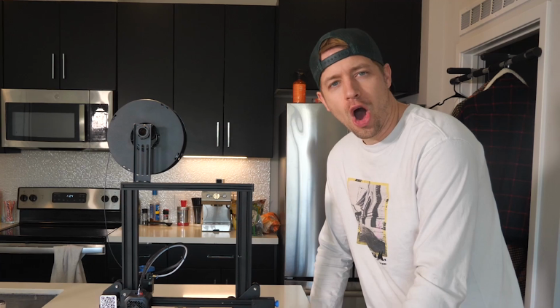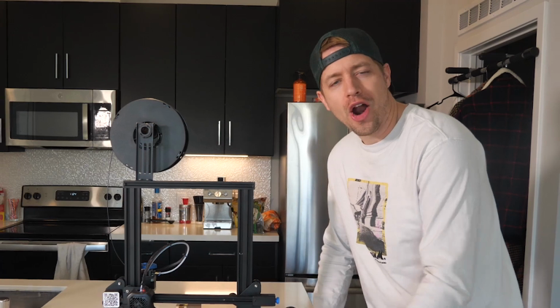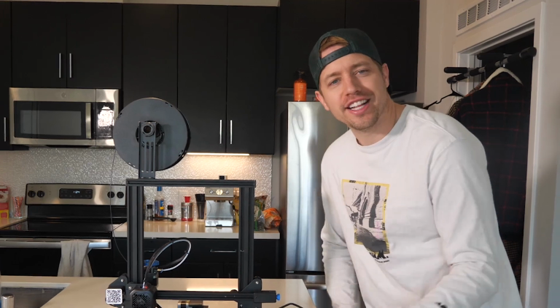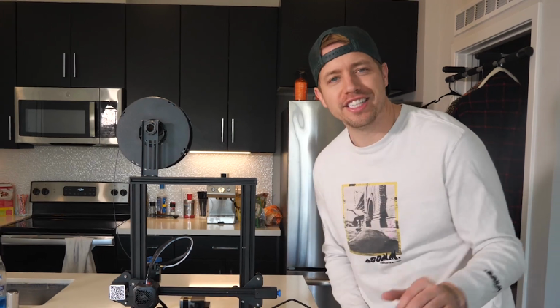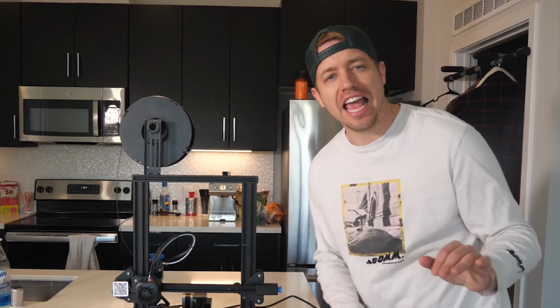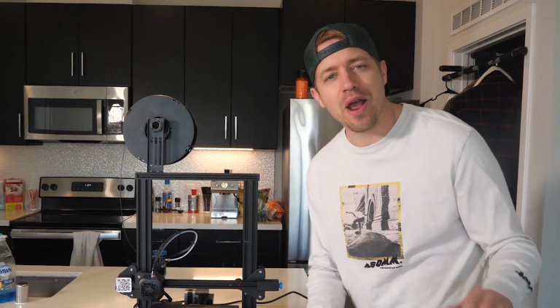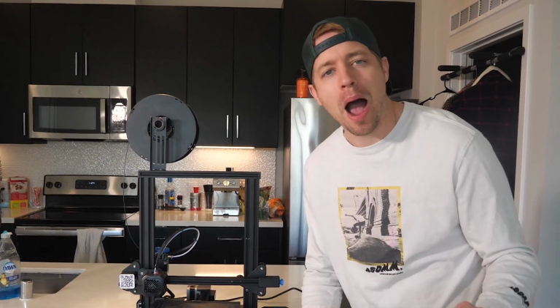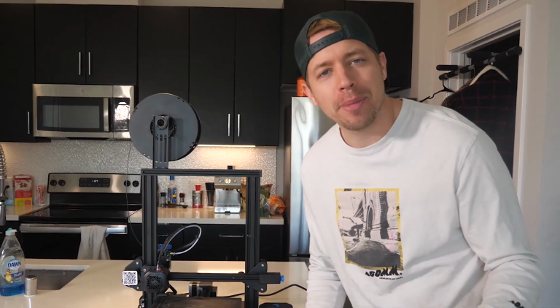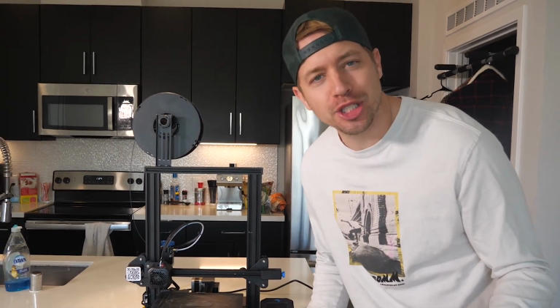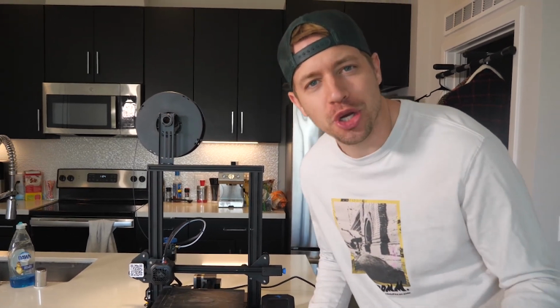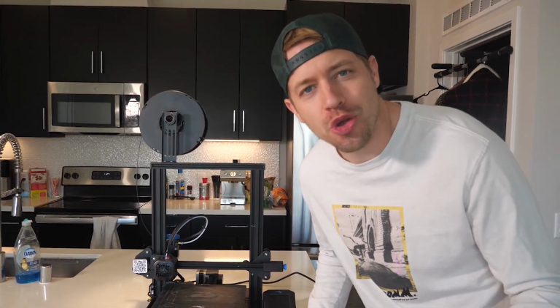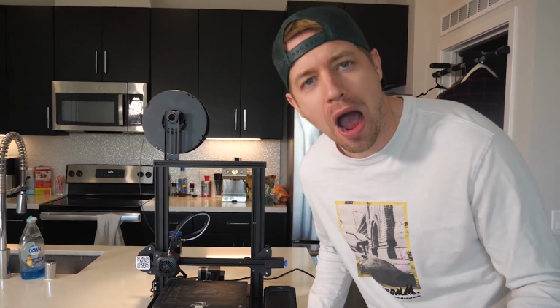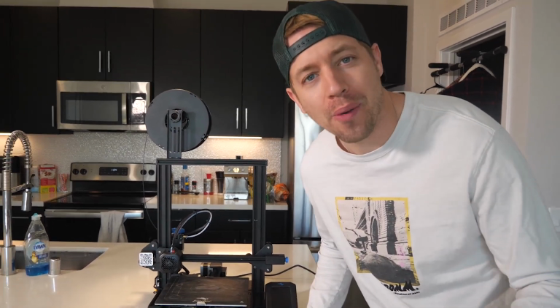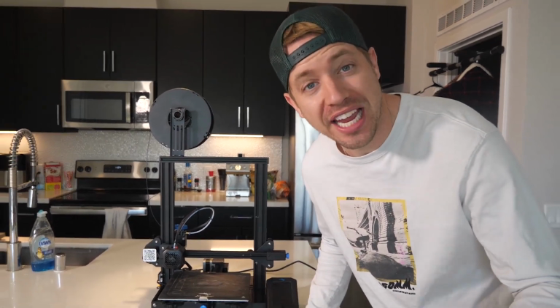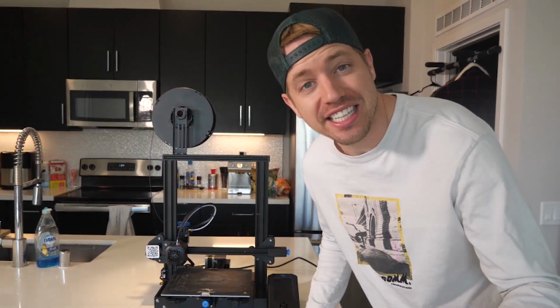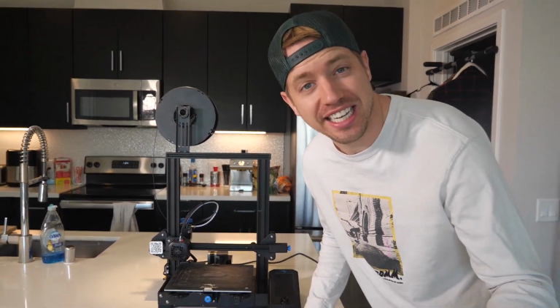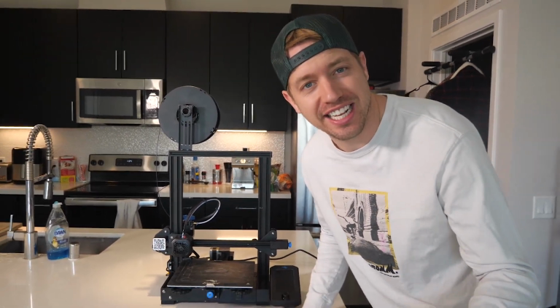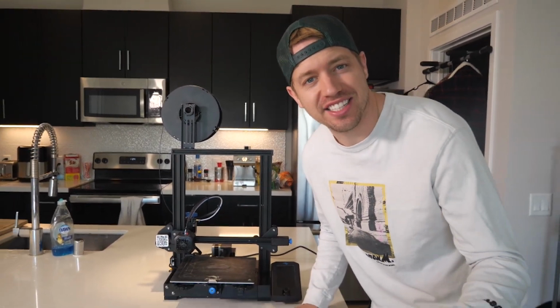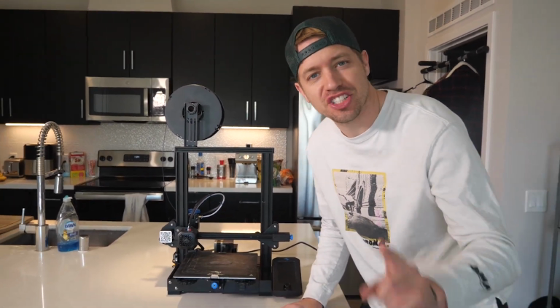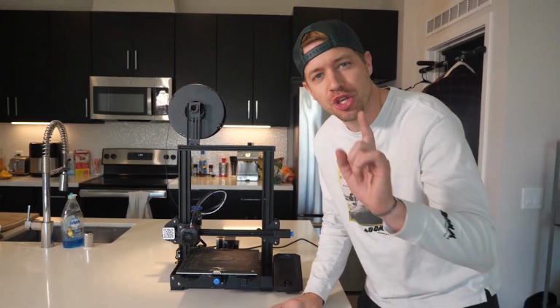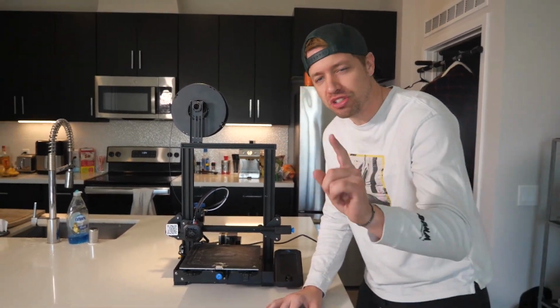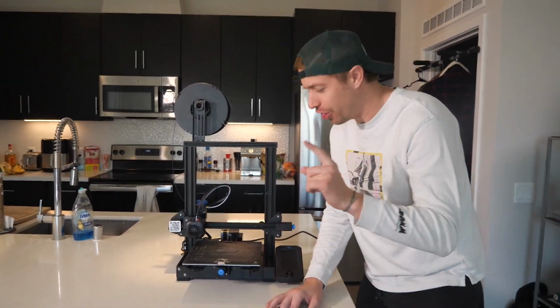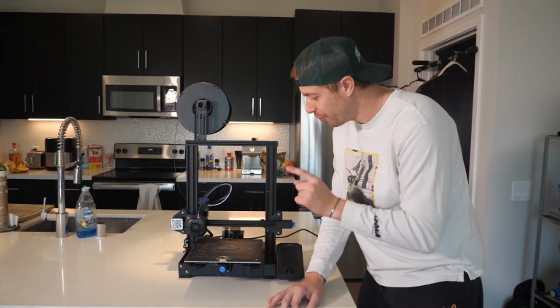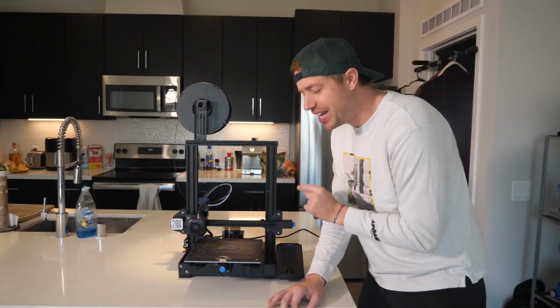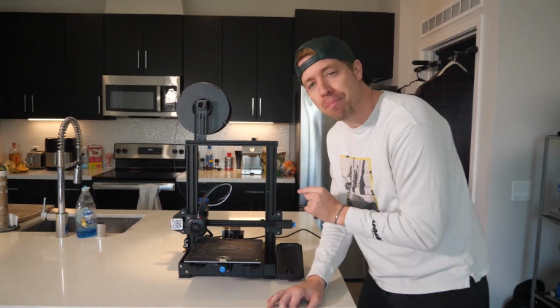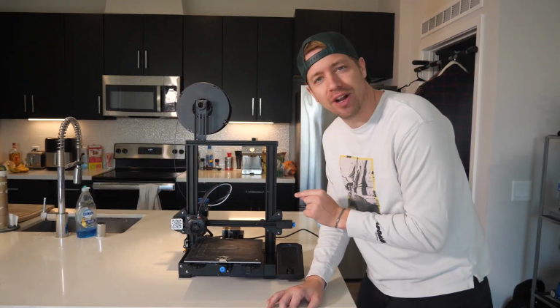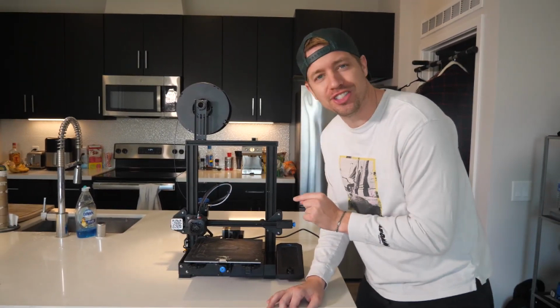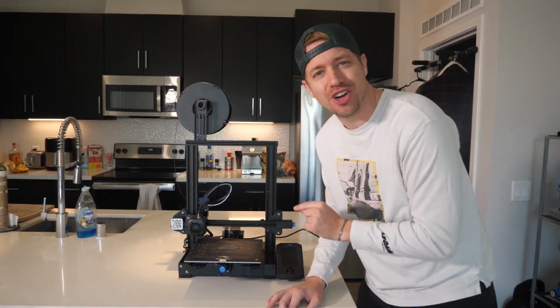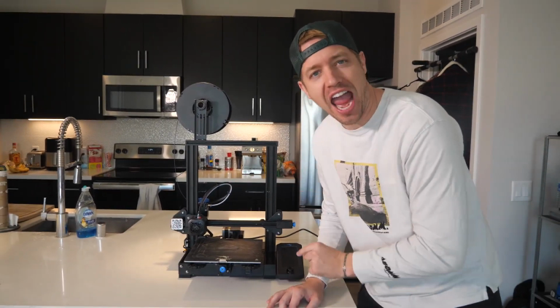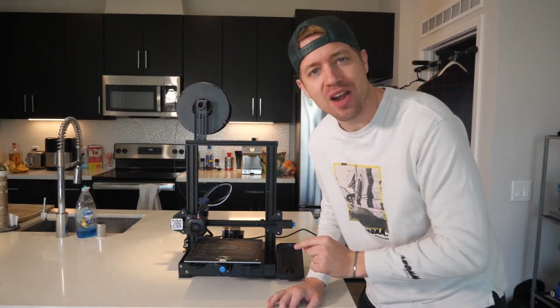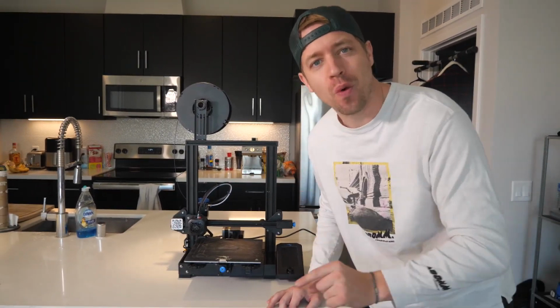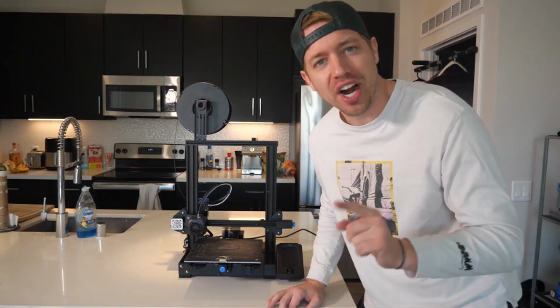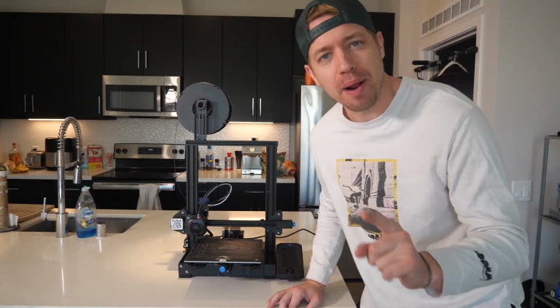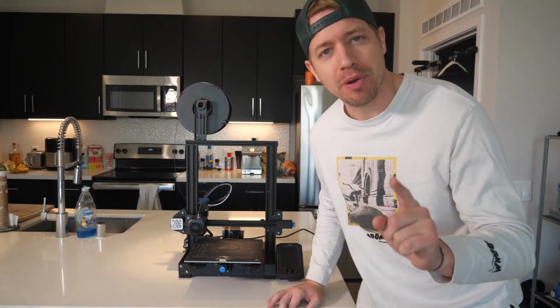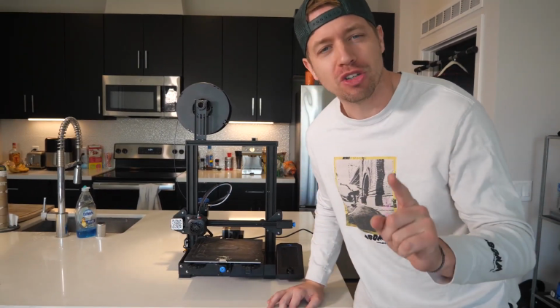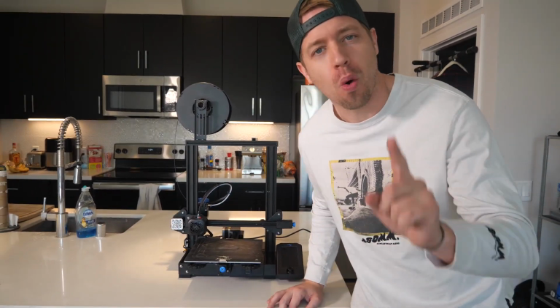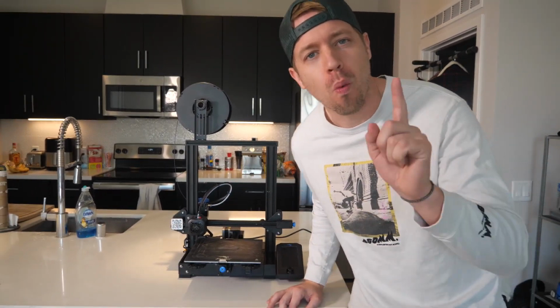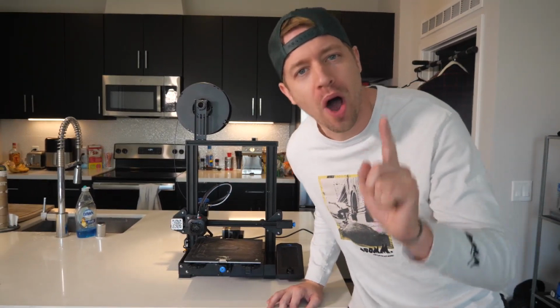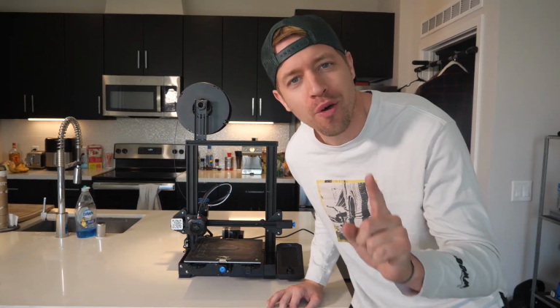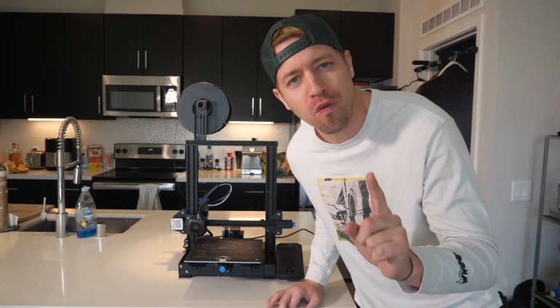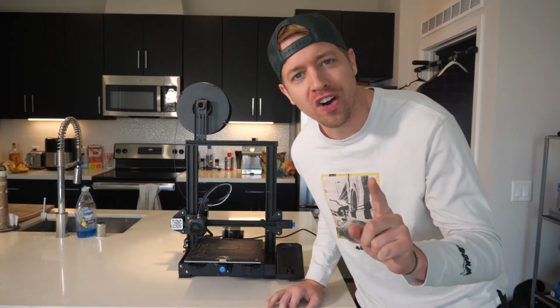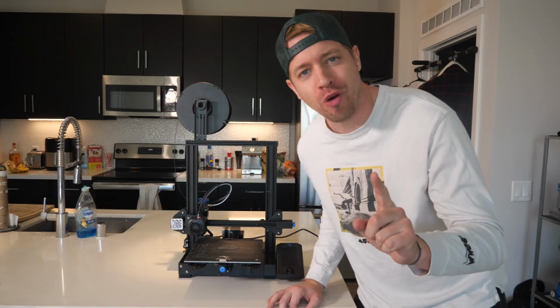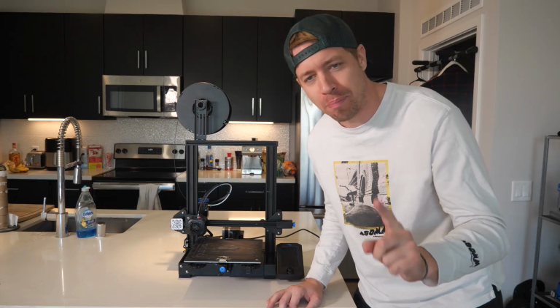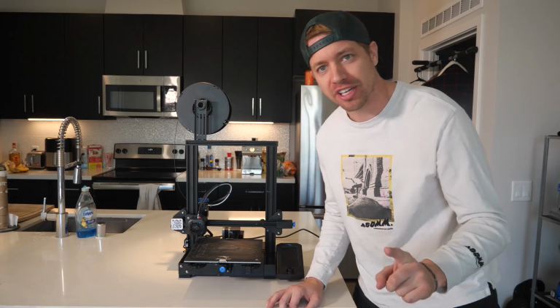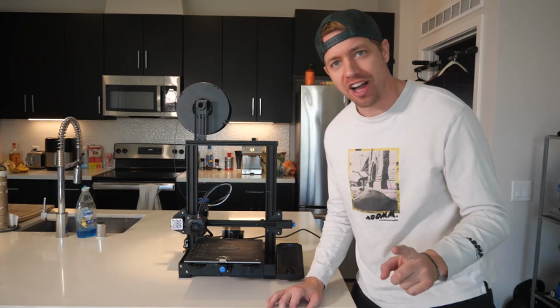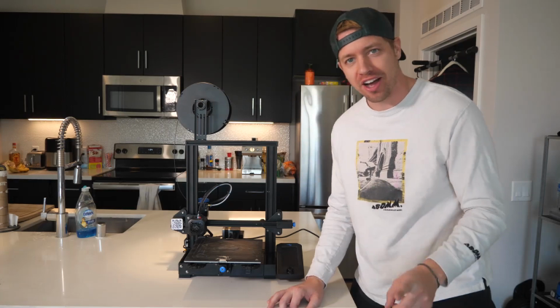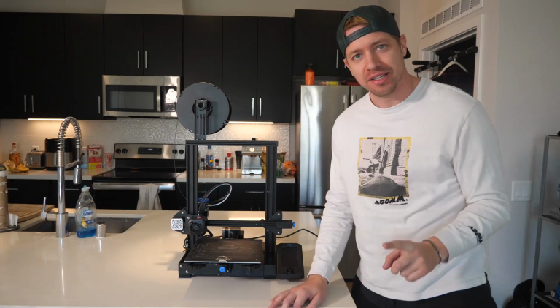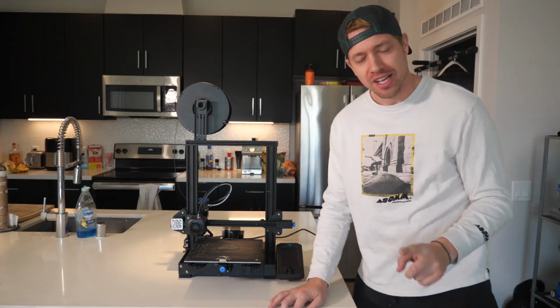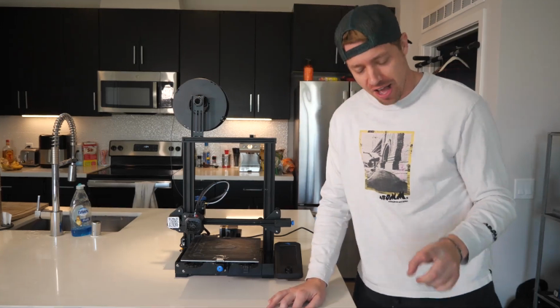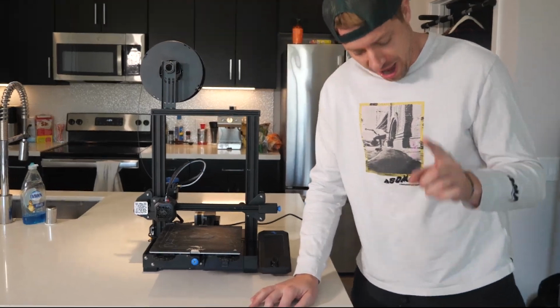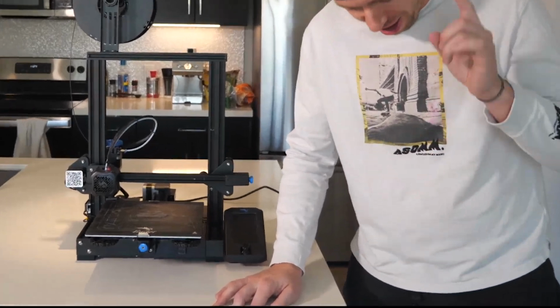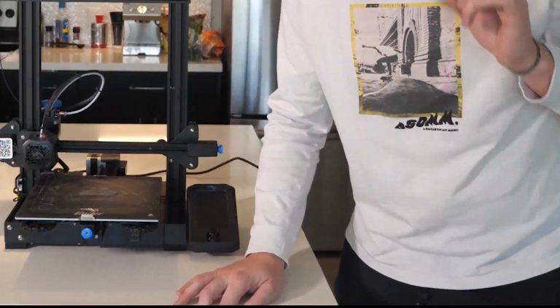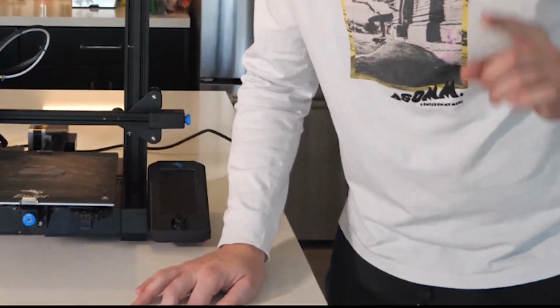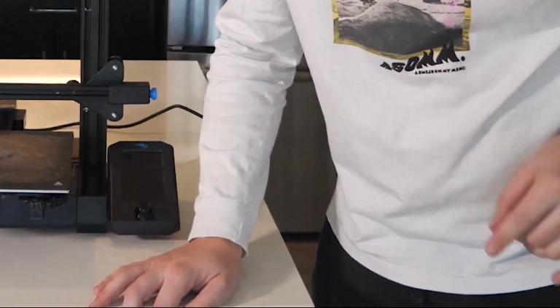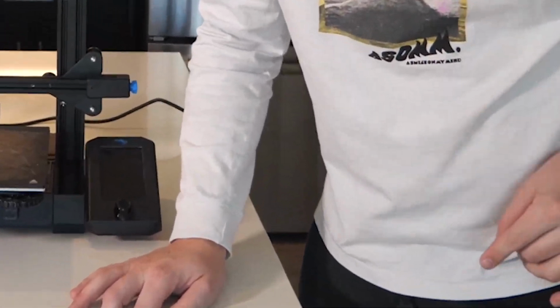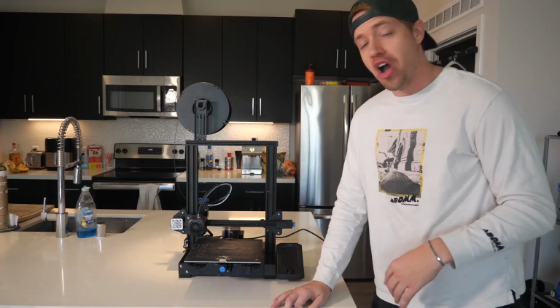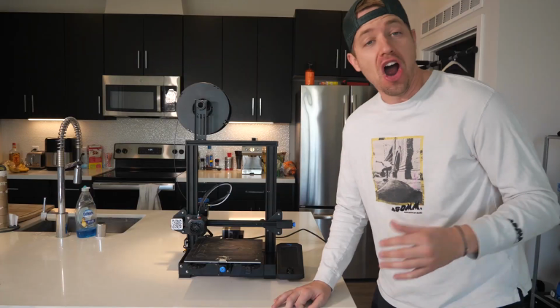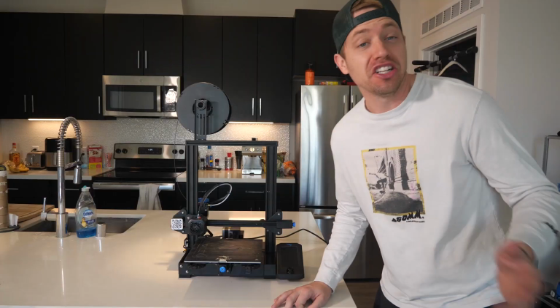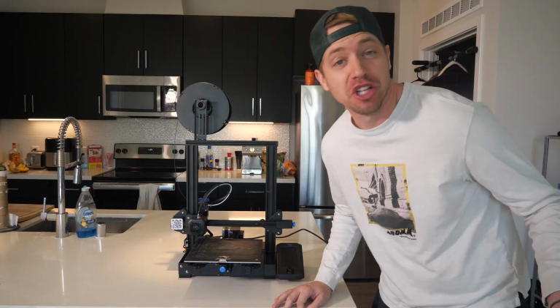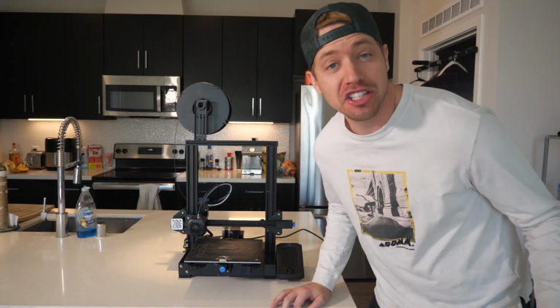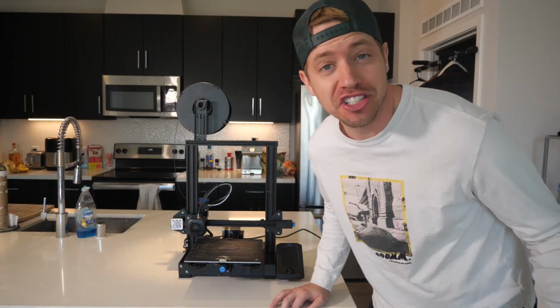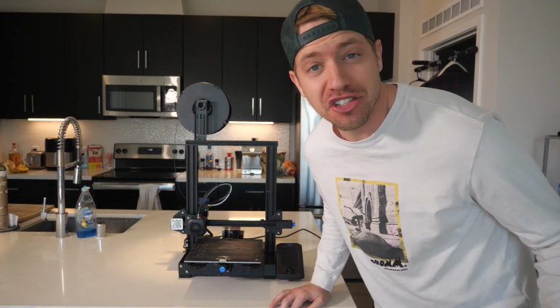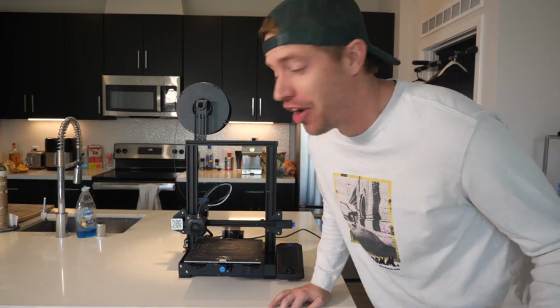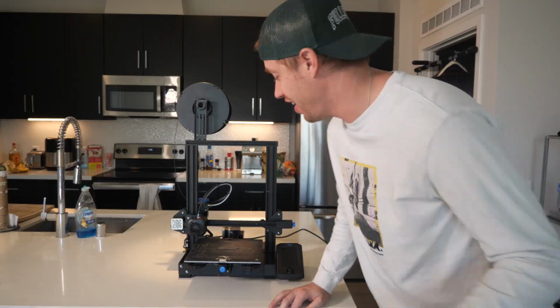Alright, today I'm going to show you how easy it is to use a 3D printer and we're going to build a one-of-one replica of mine. Alright, so let's get started.